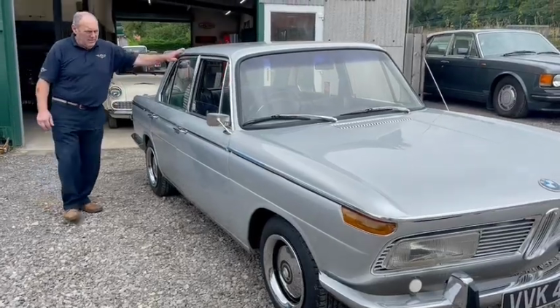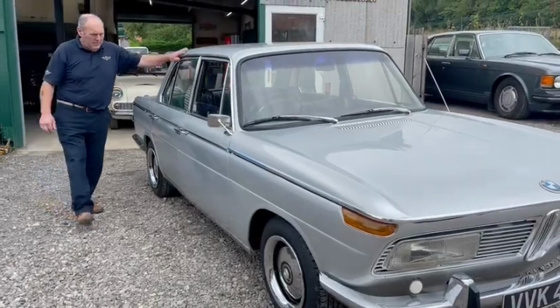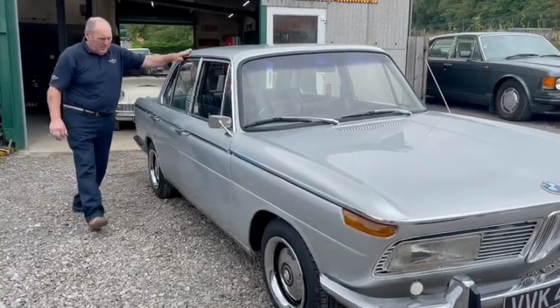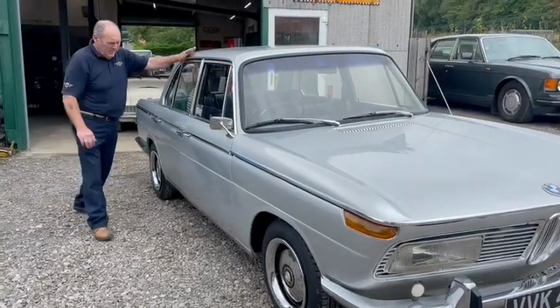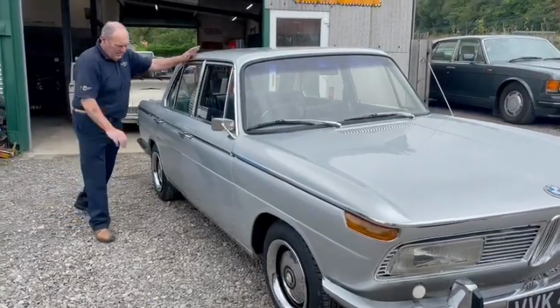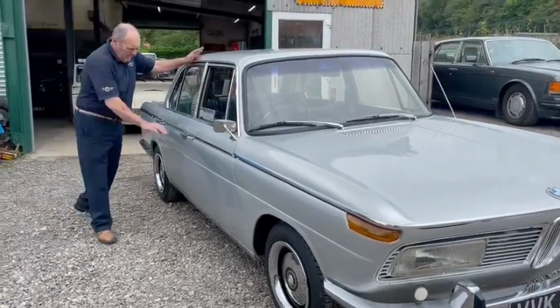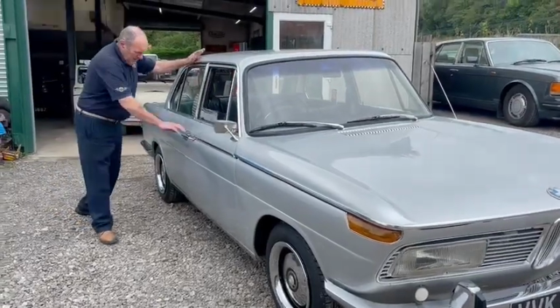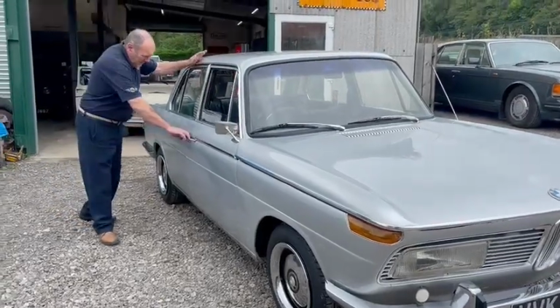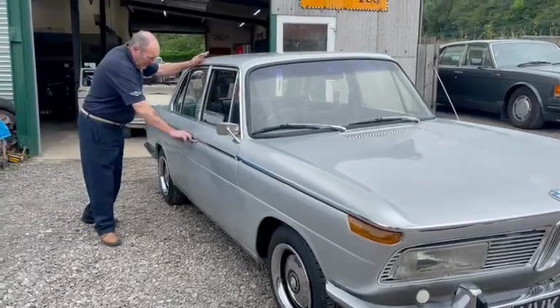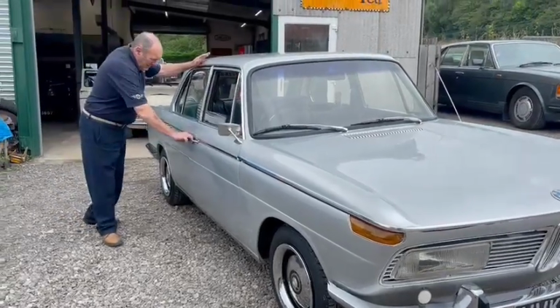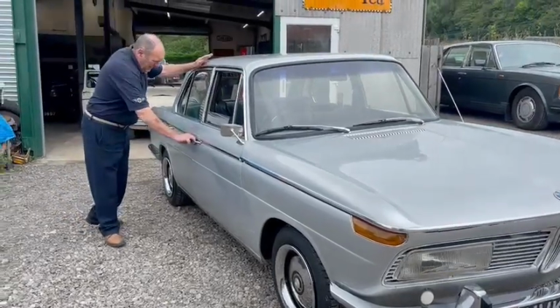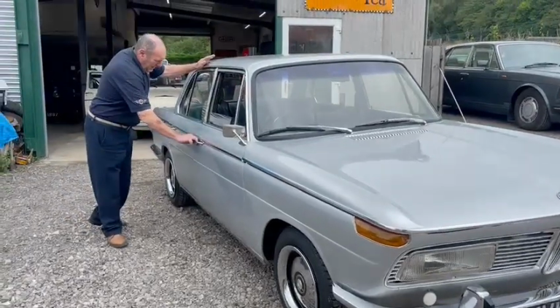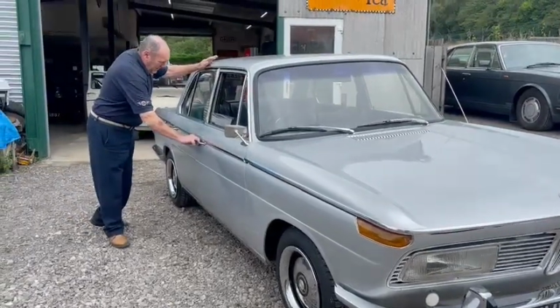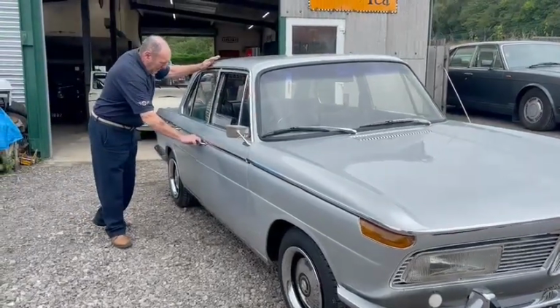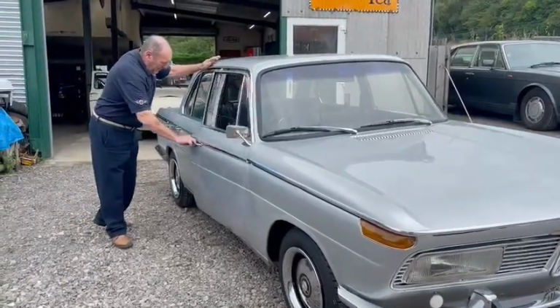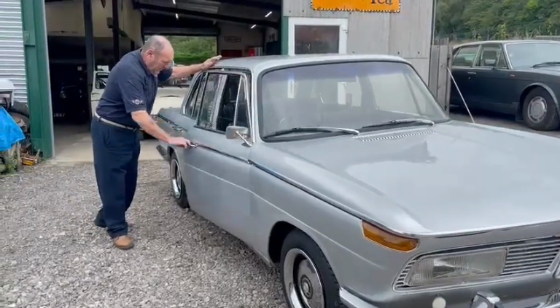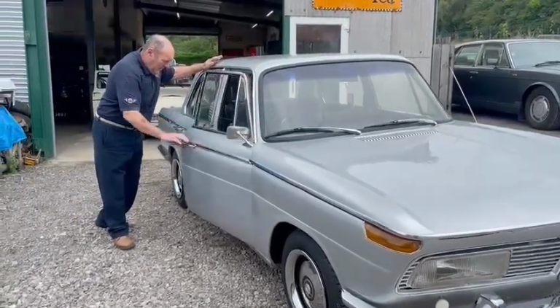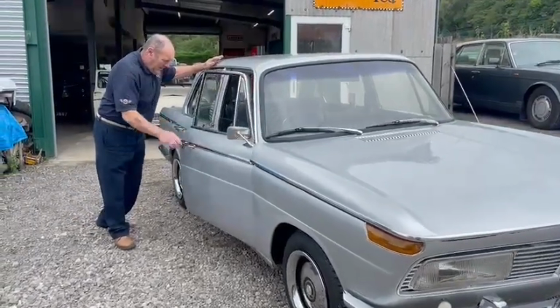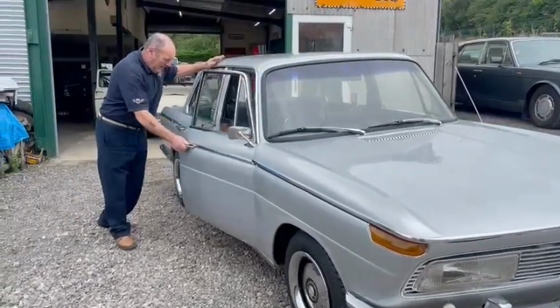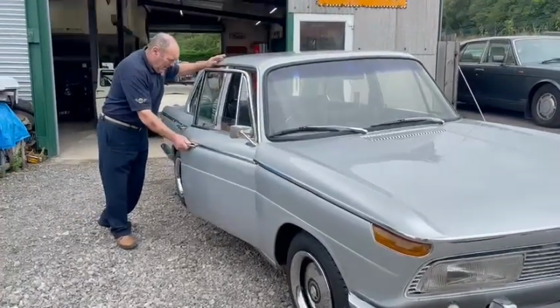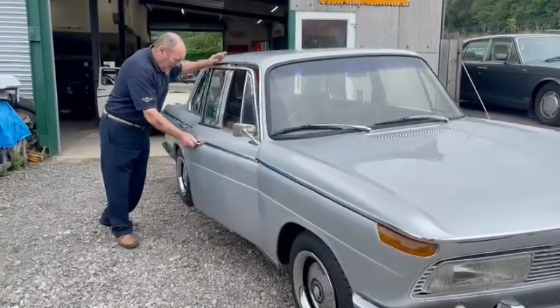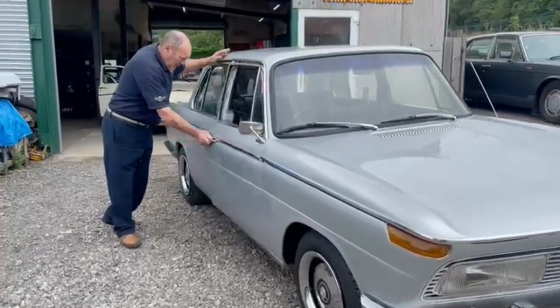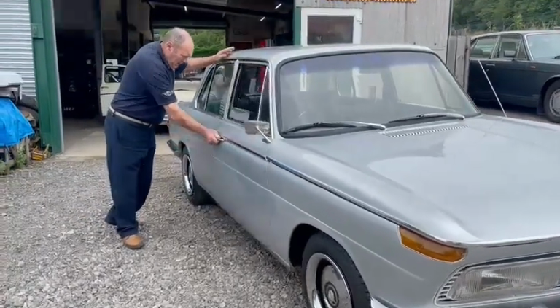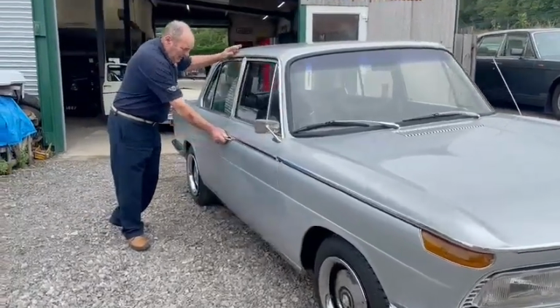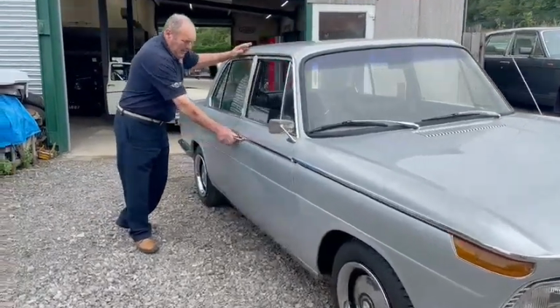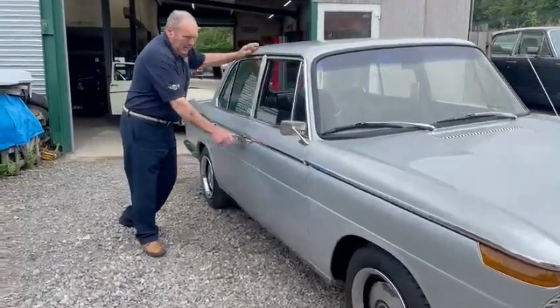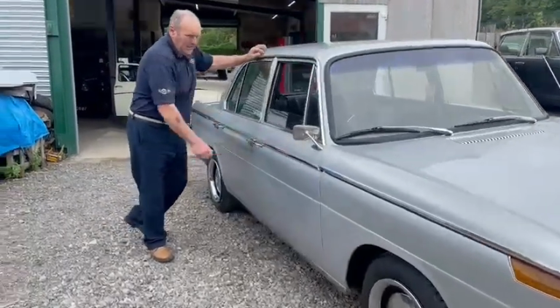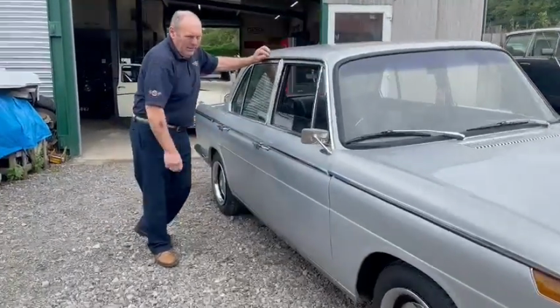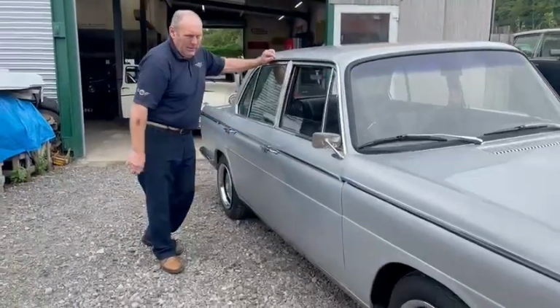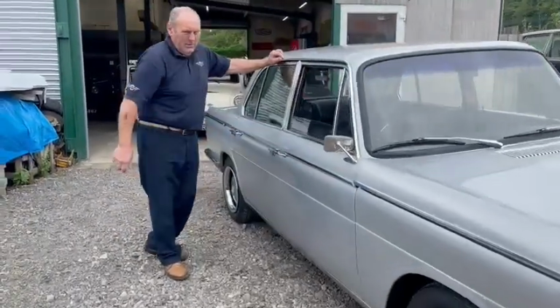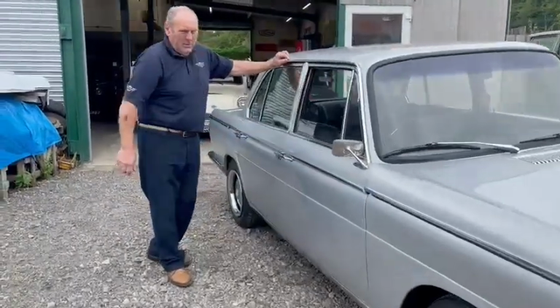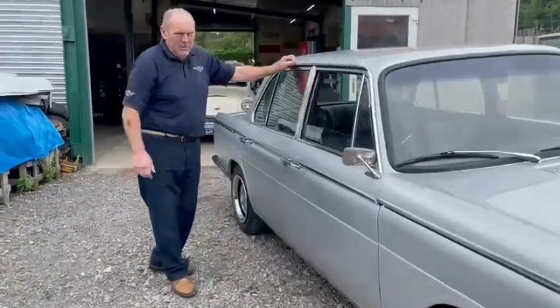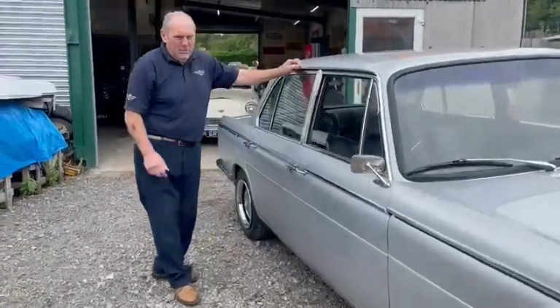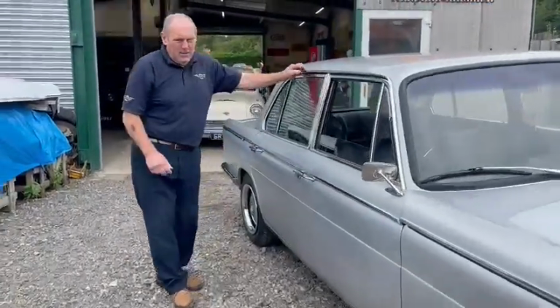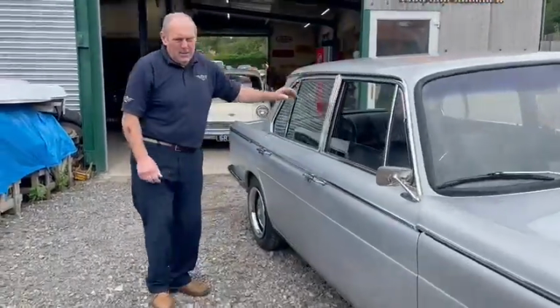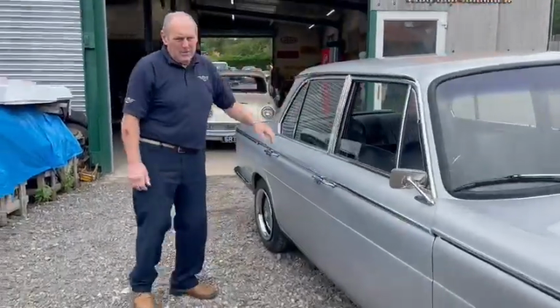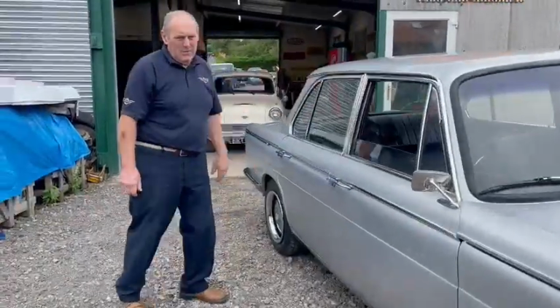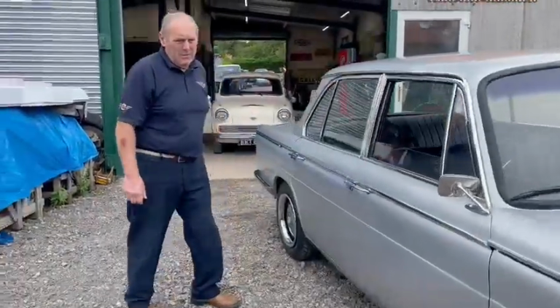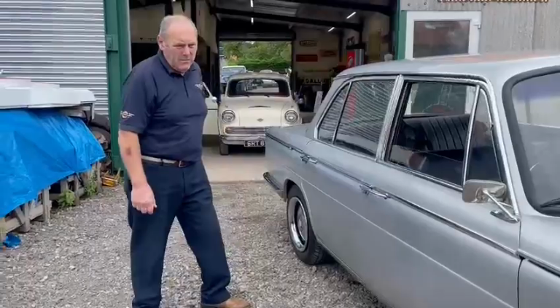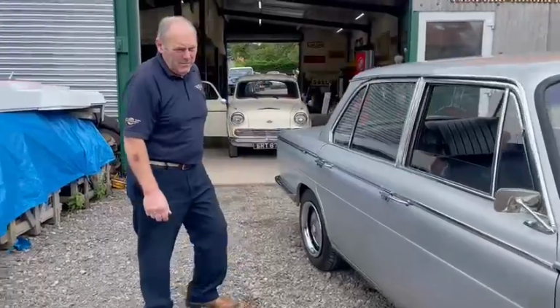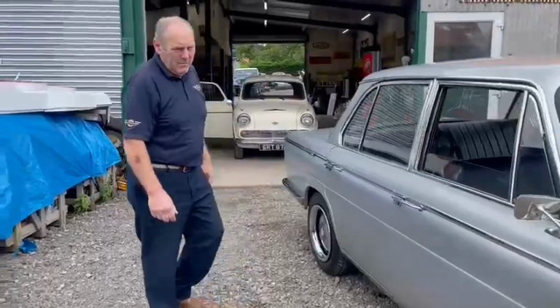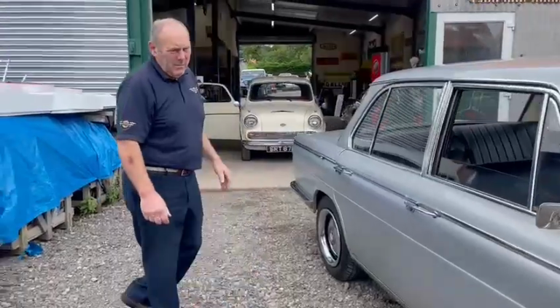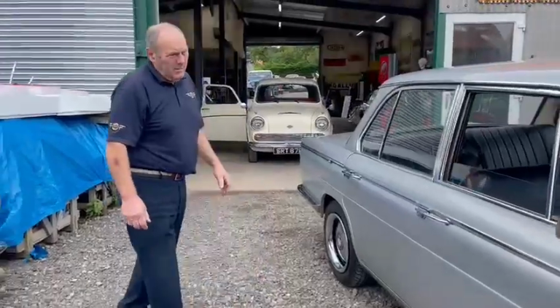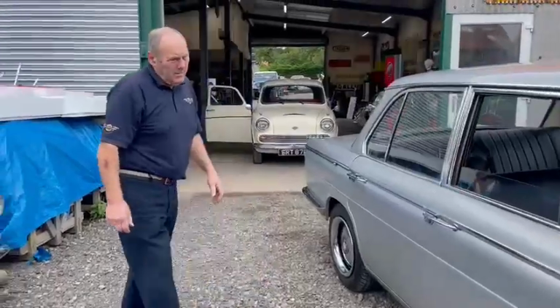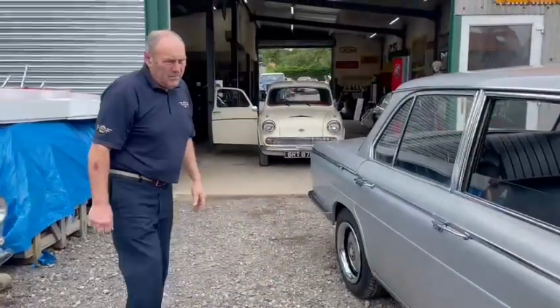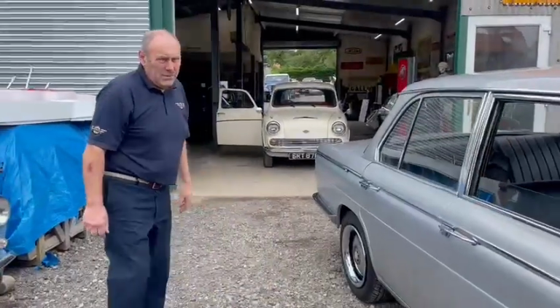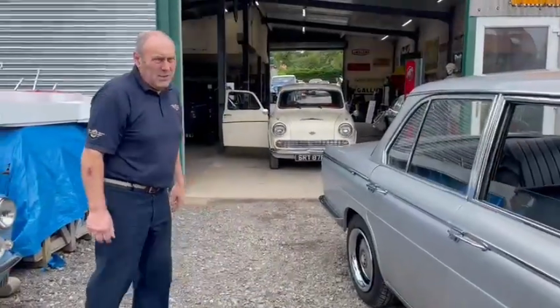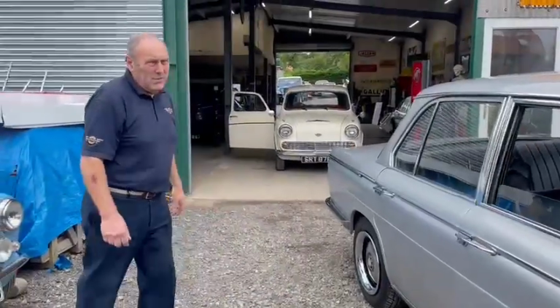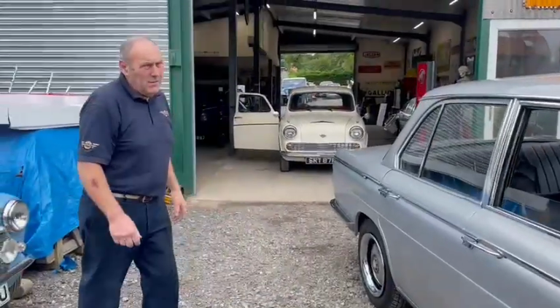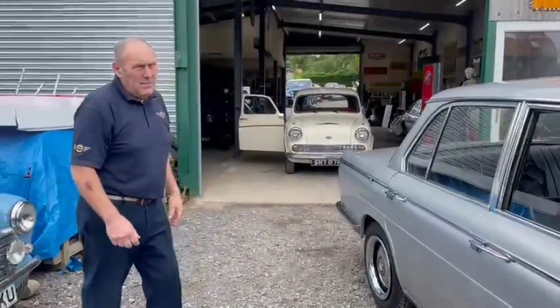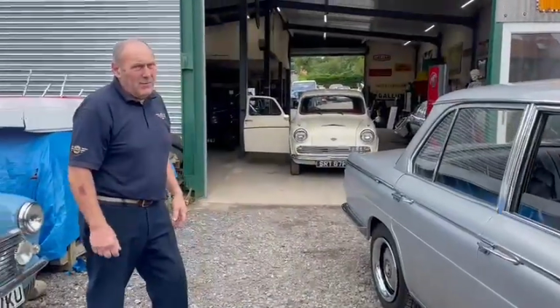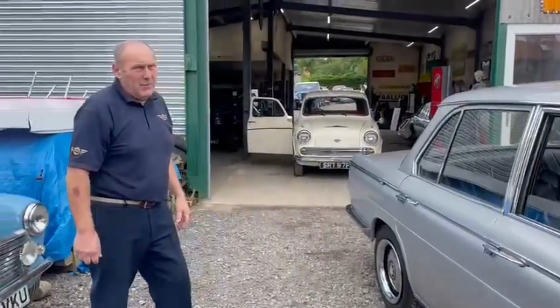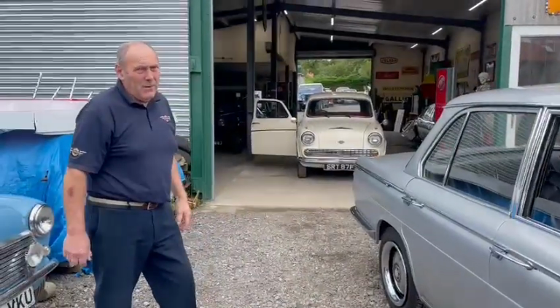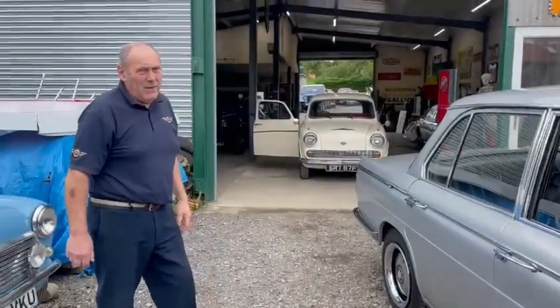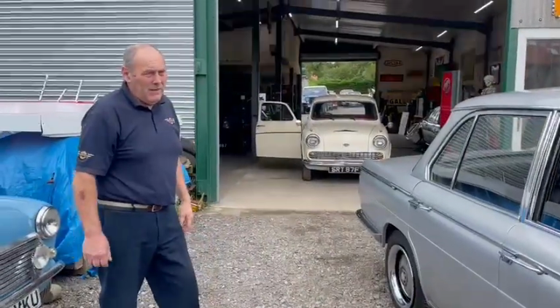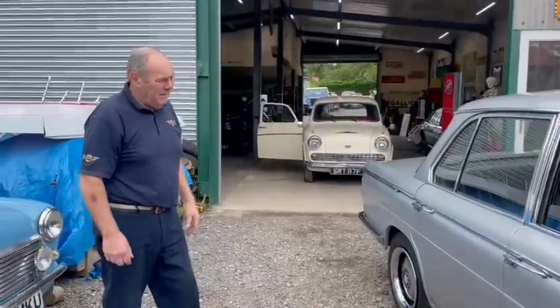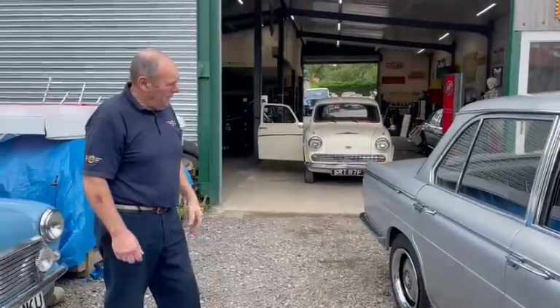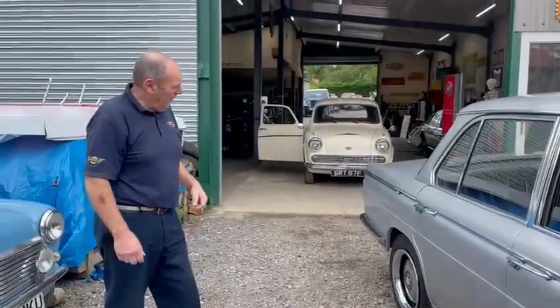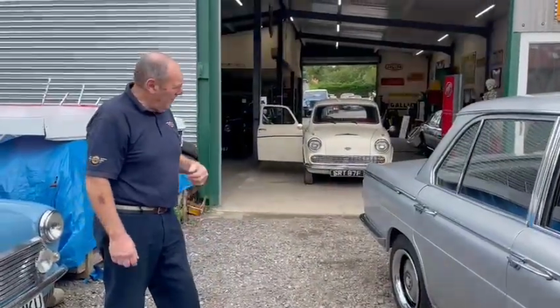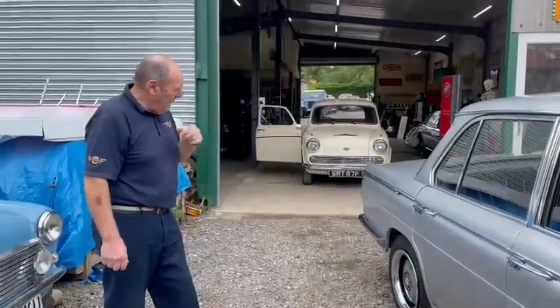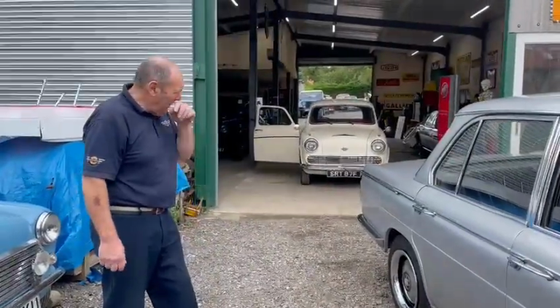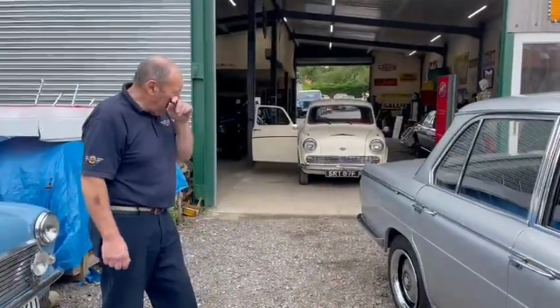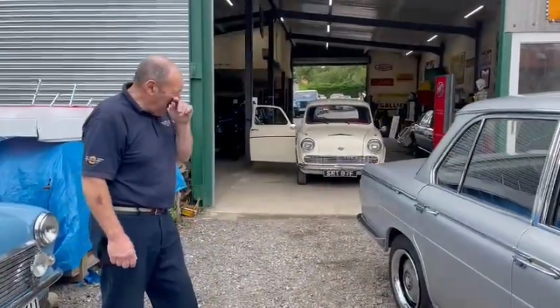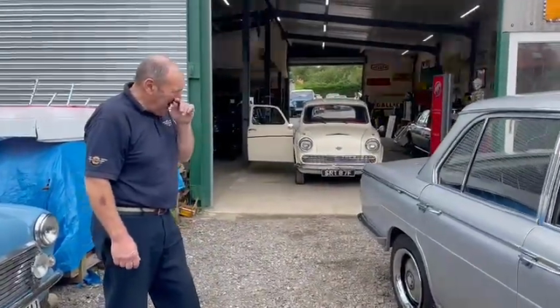Right. BMW. Yeah, rare bit of kit. BMW 2000. I don't see two of them every week. Very rare bit of kit.